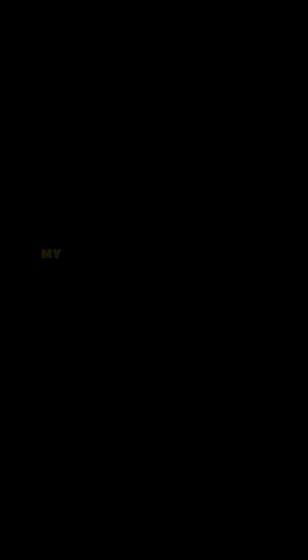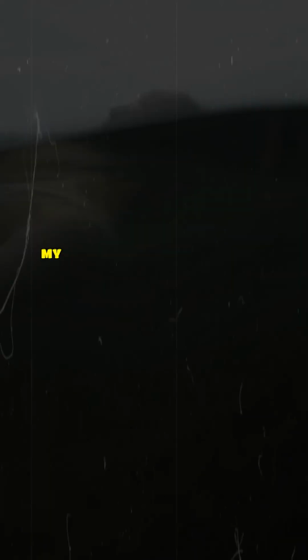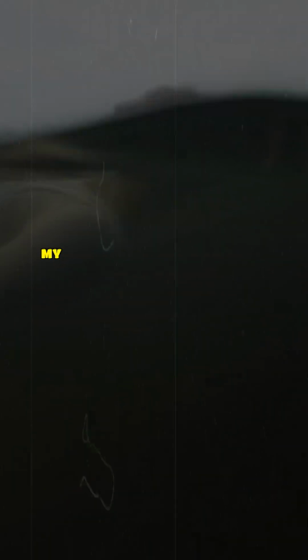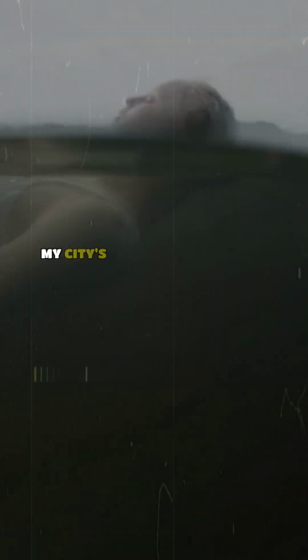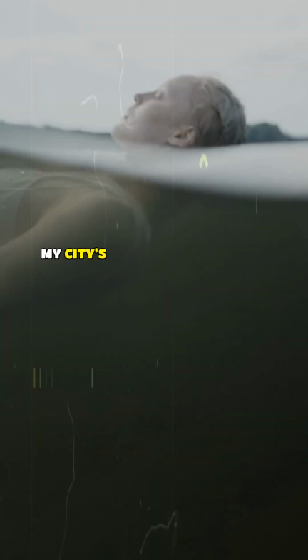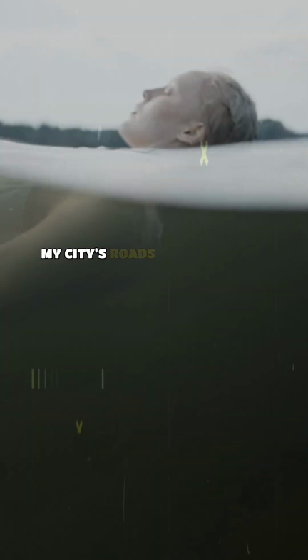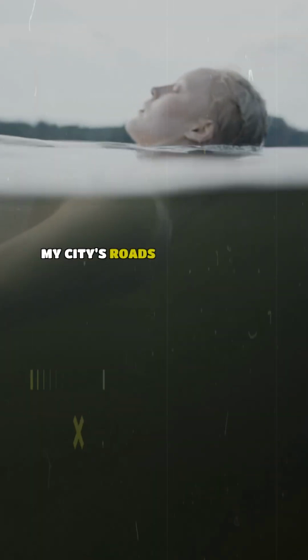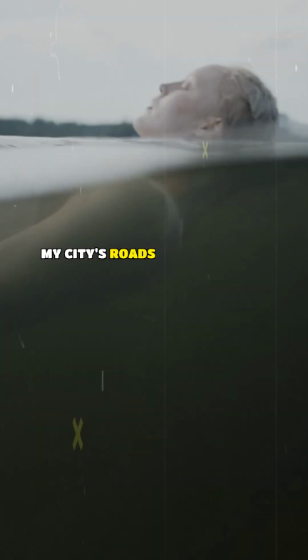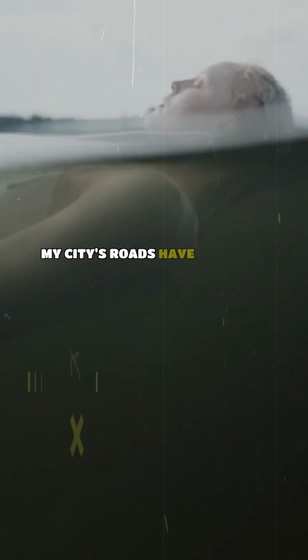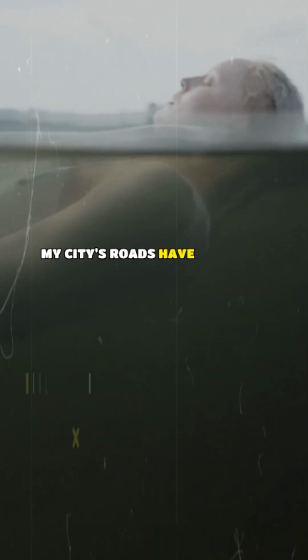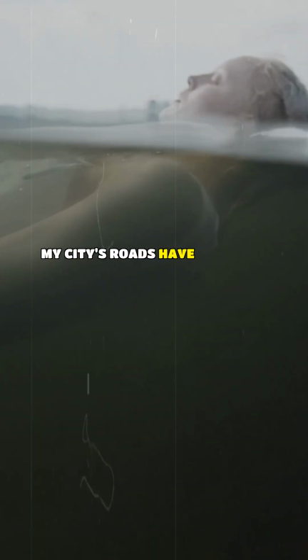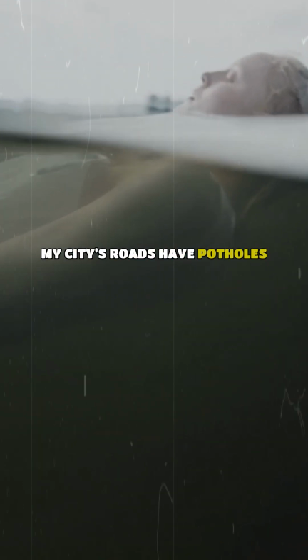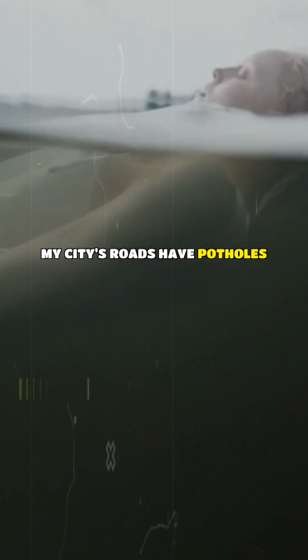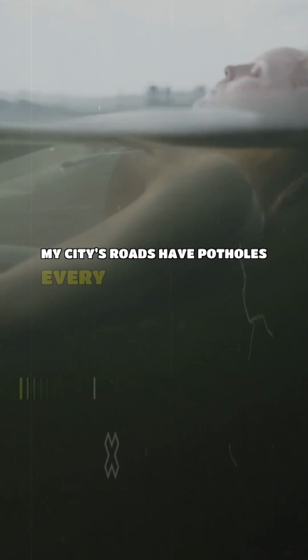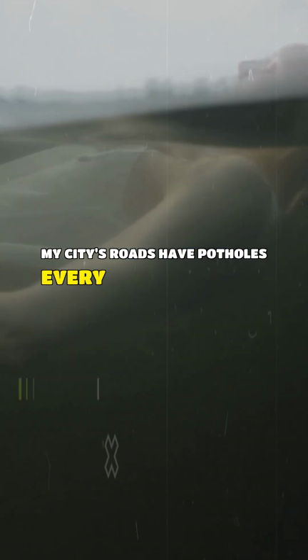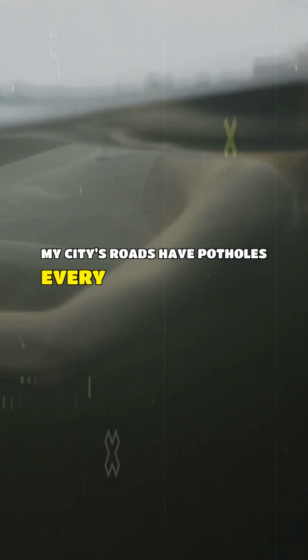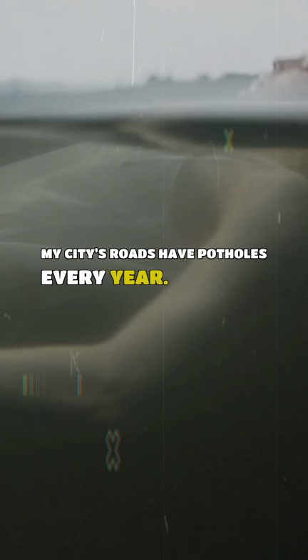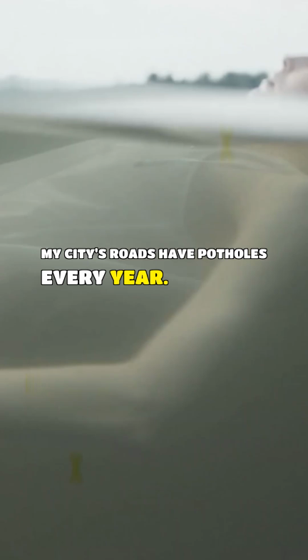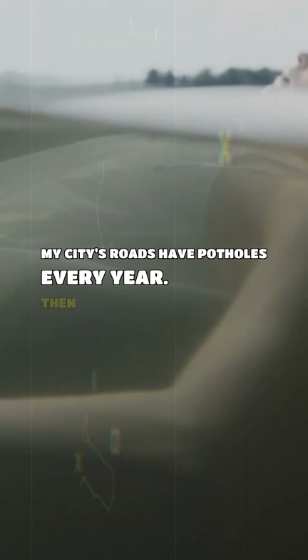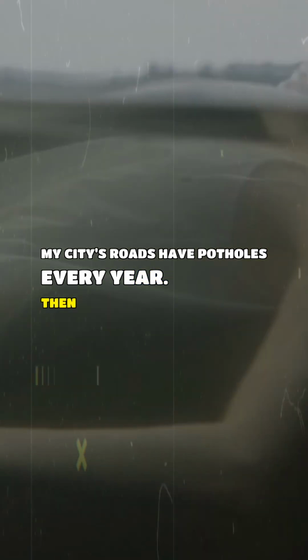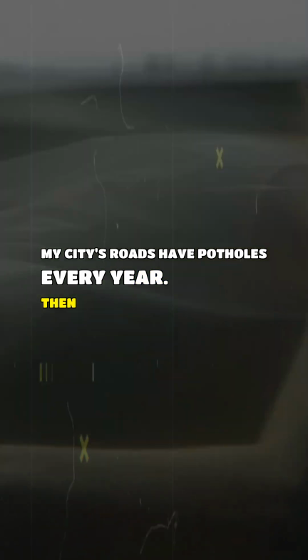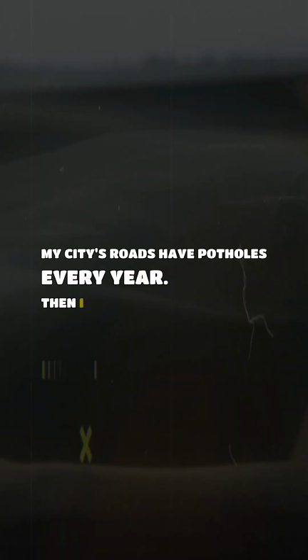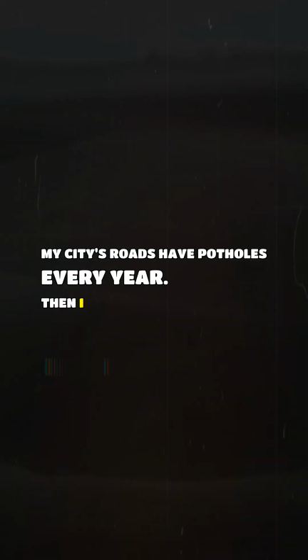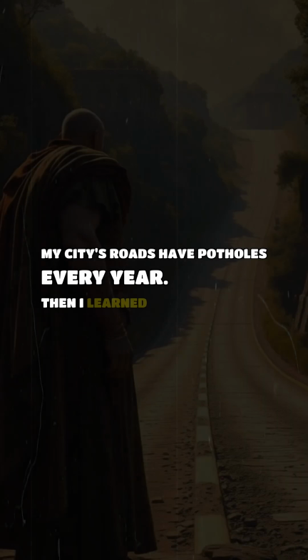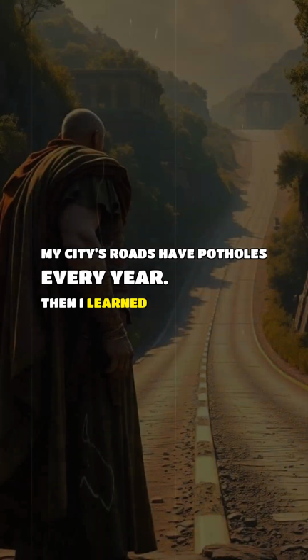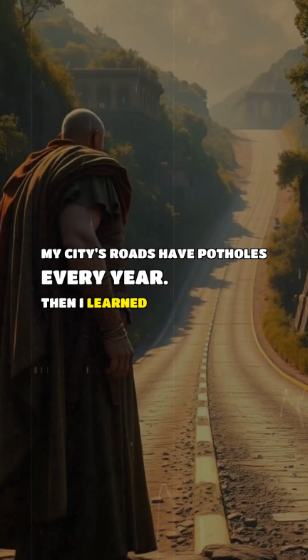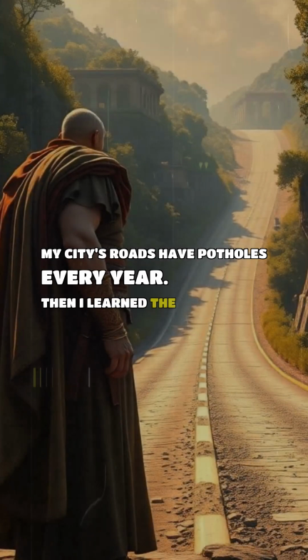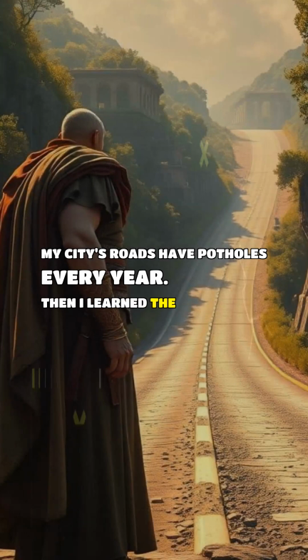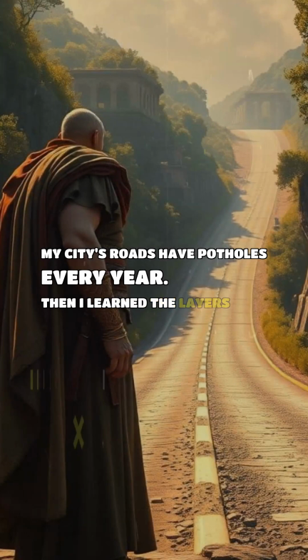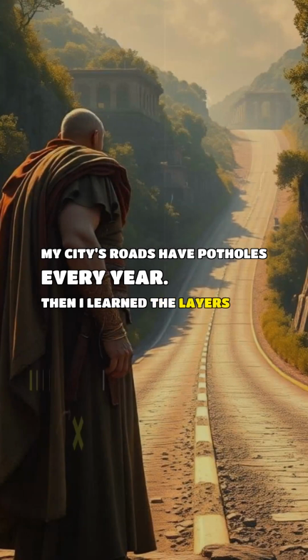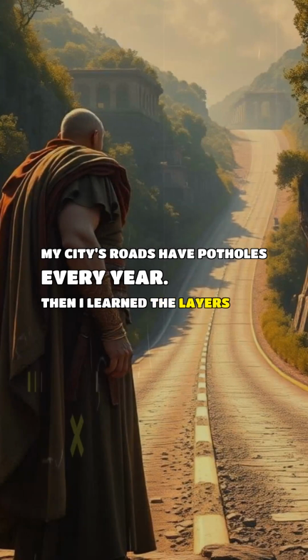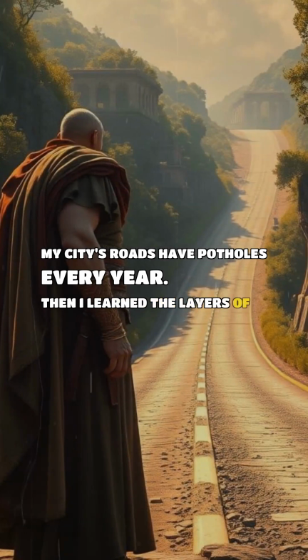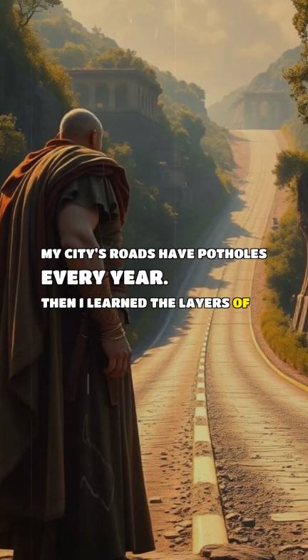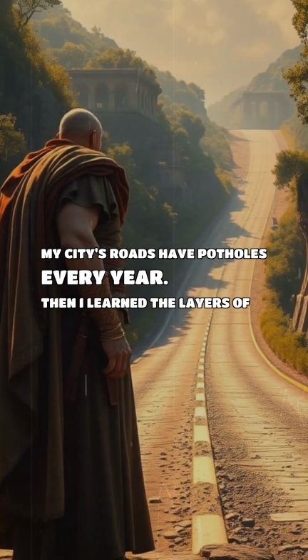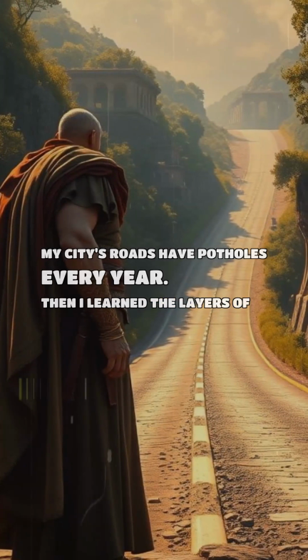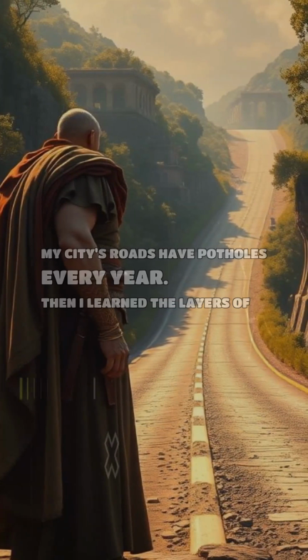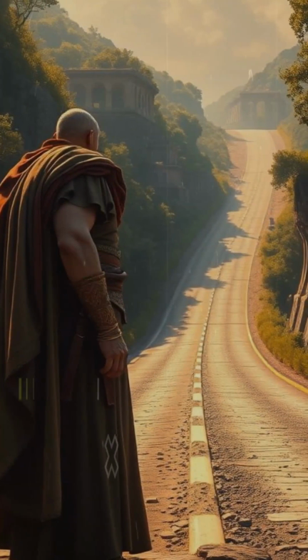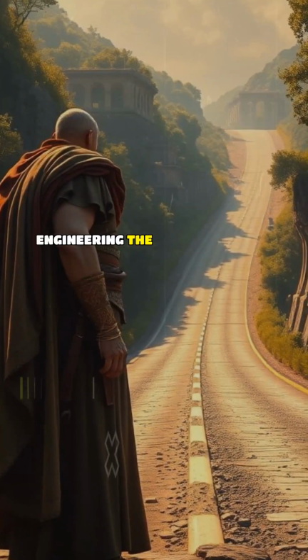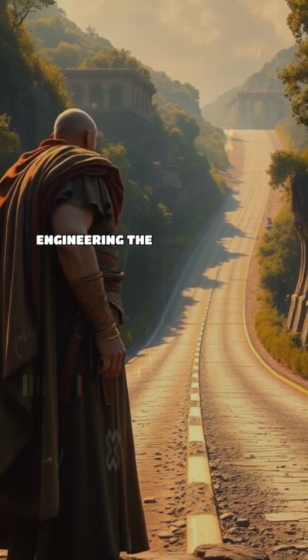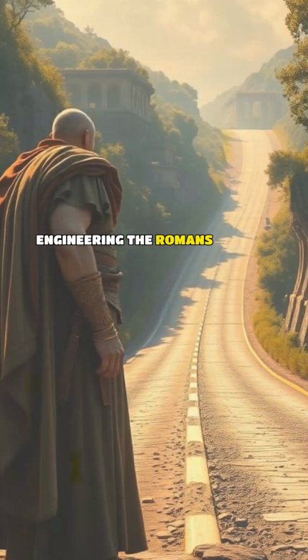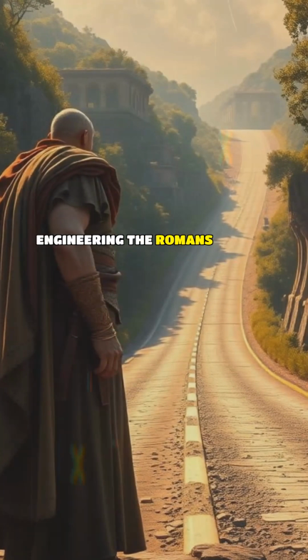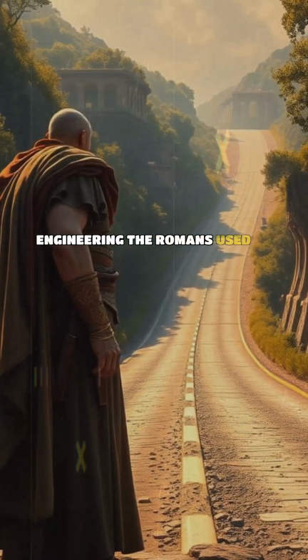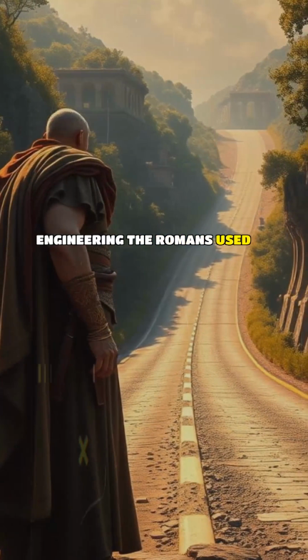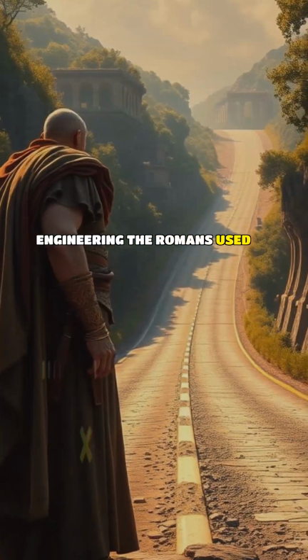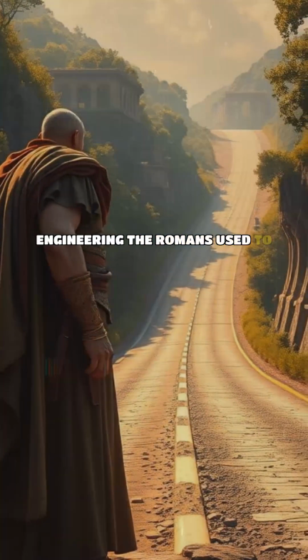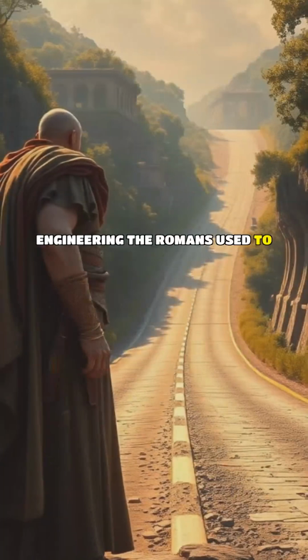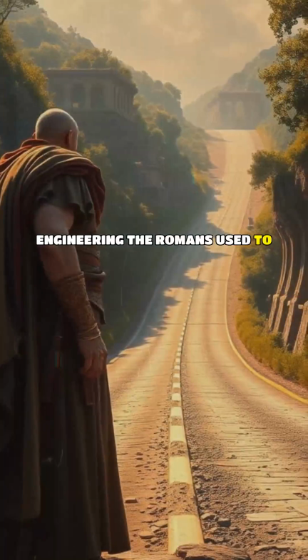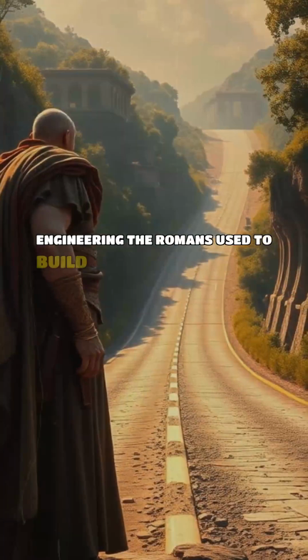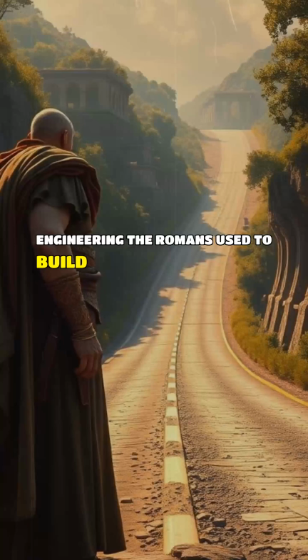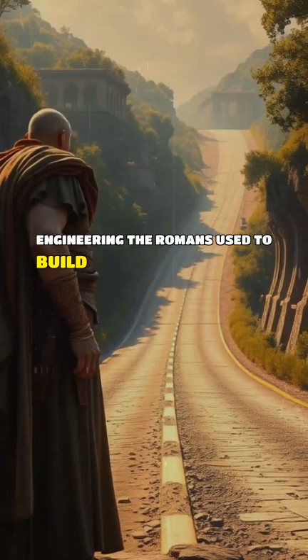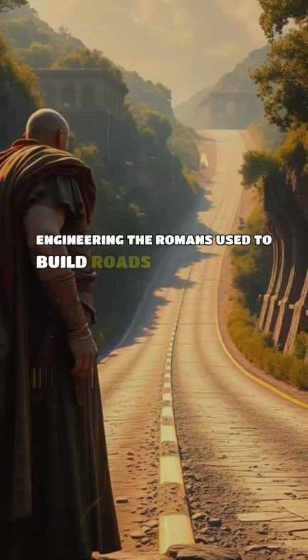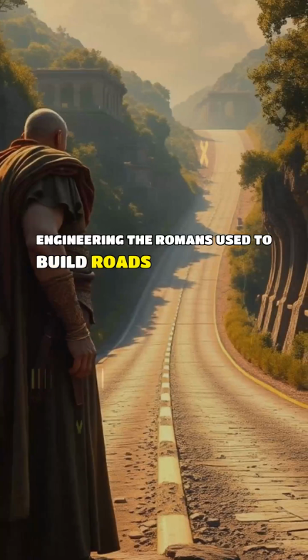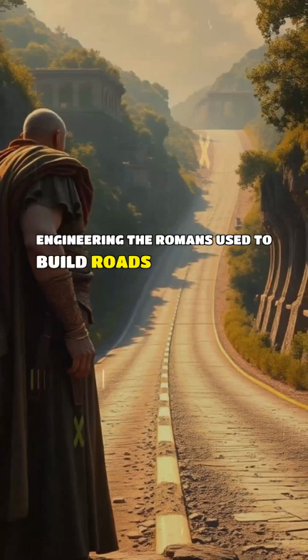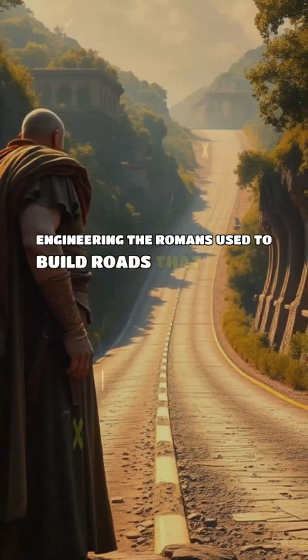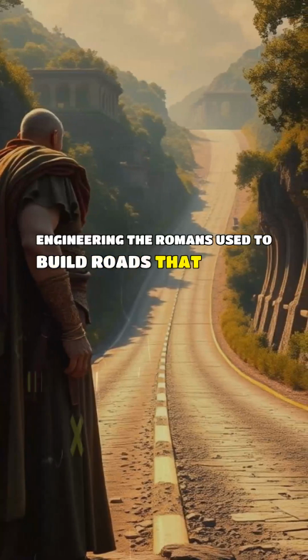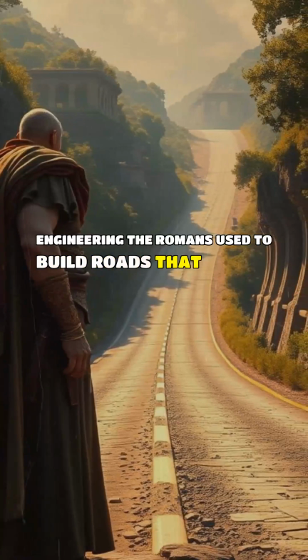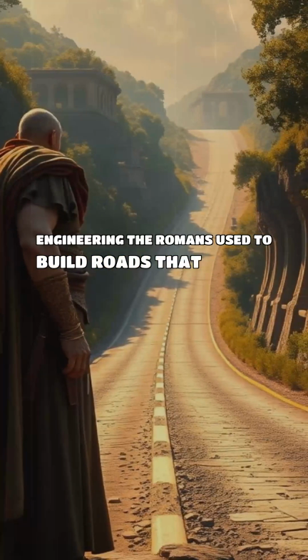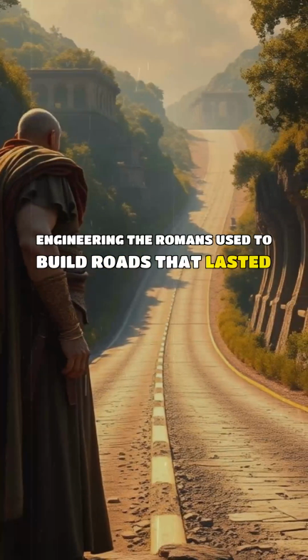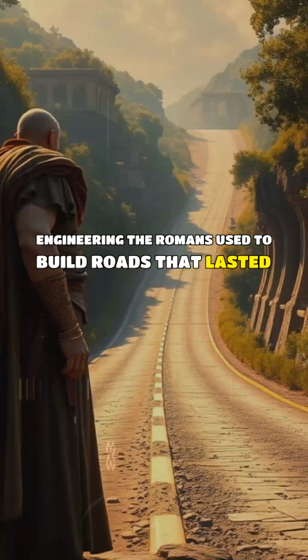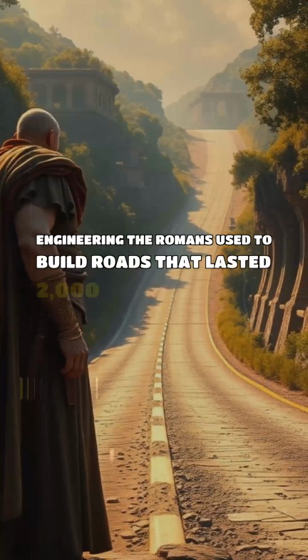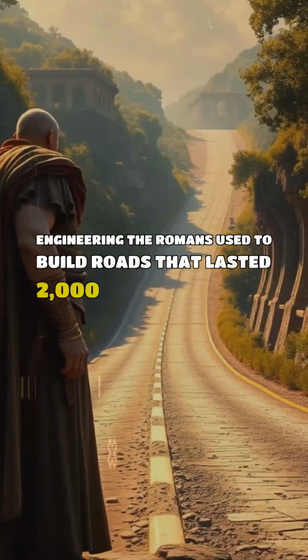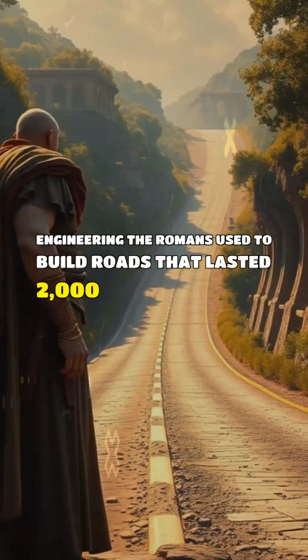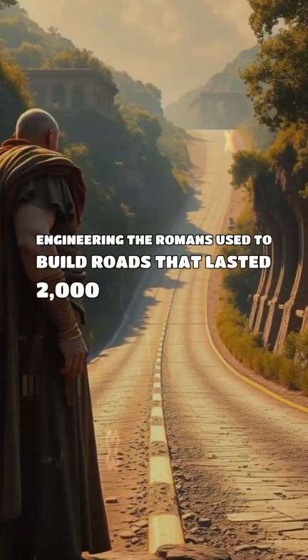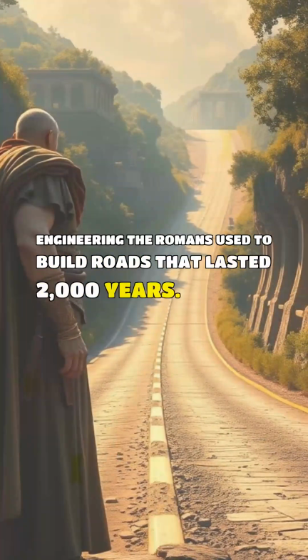My city's roads have potholes every year. Then I learned the layers of engineering the Romans used to build roads that lasted 2,000 years.